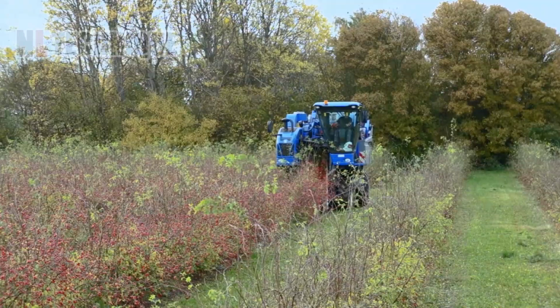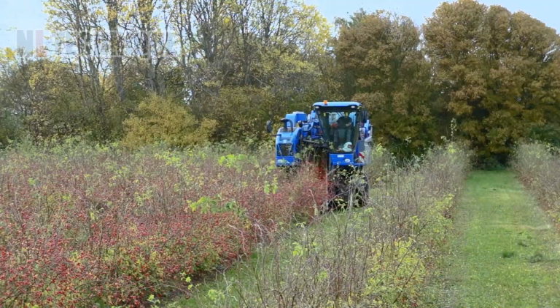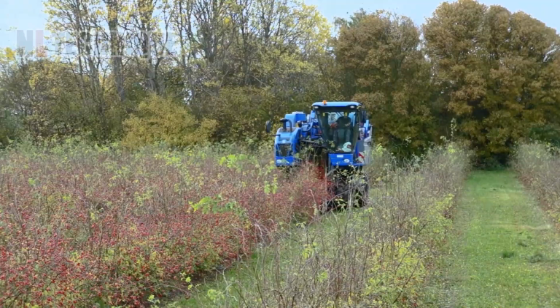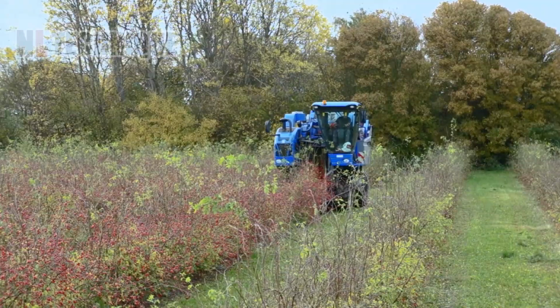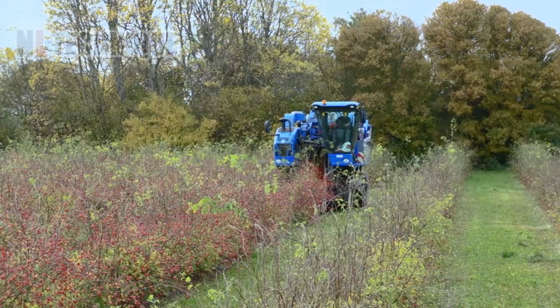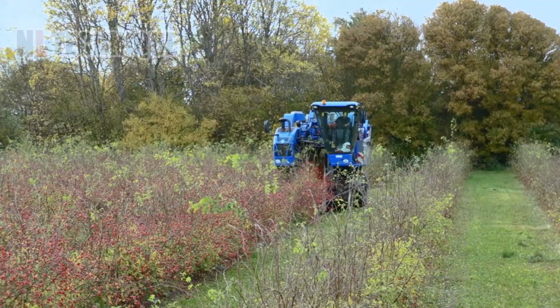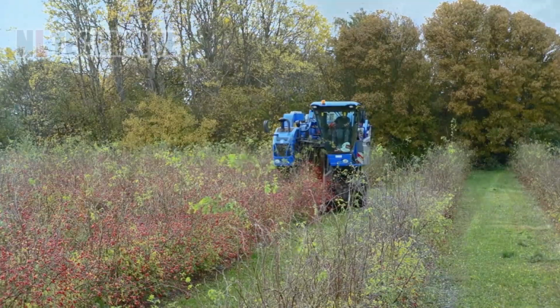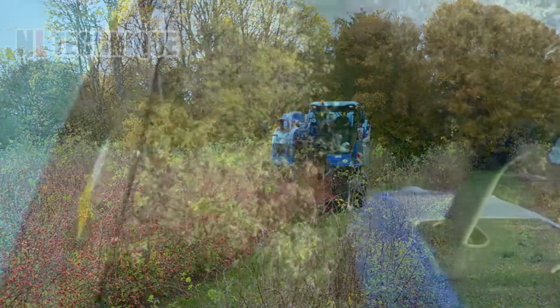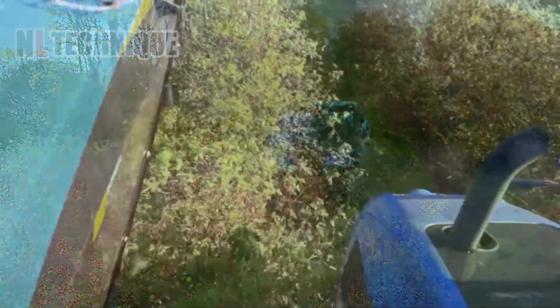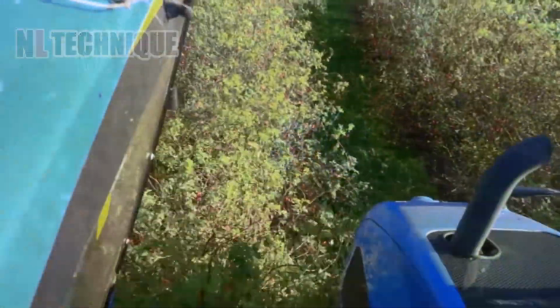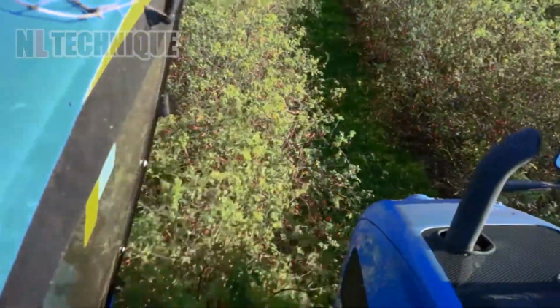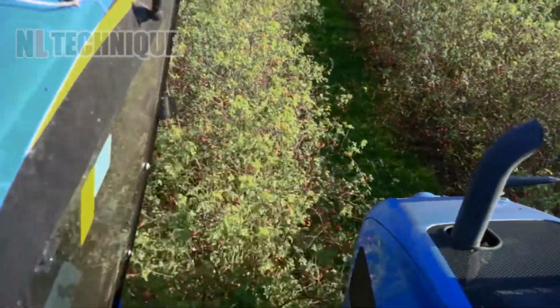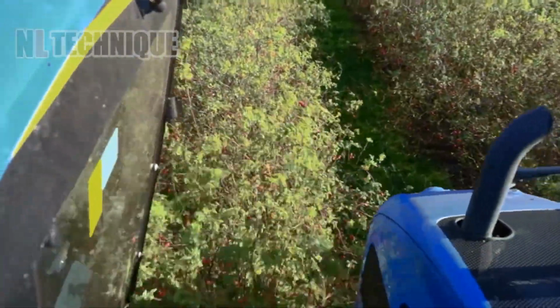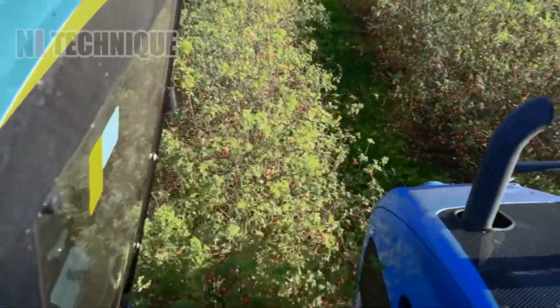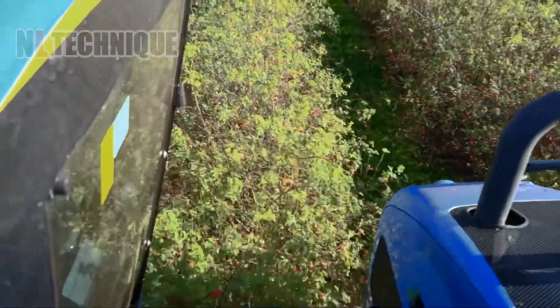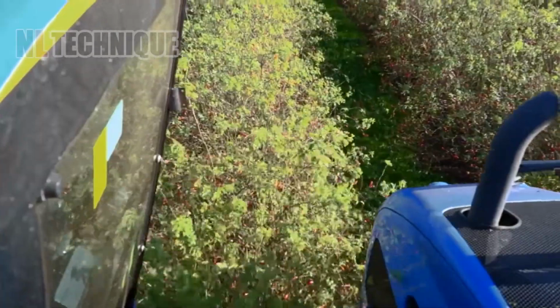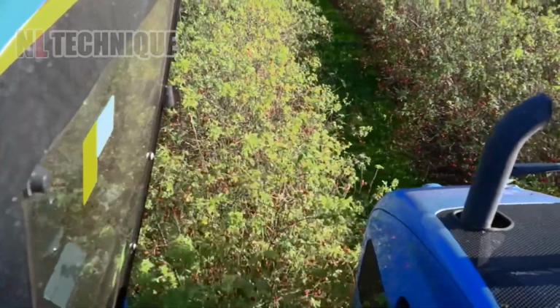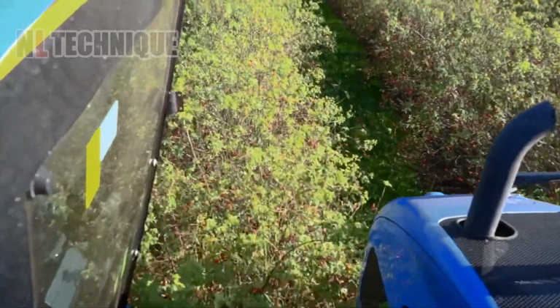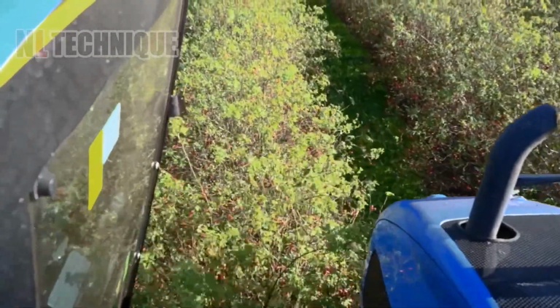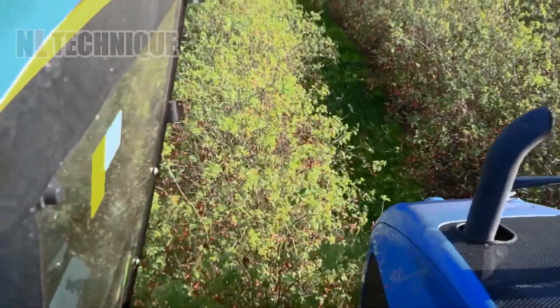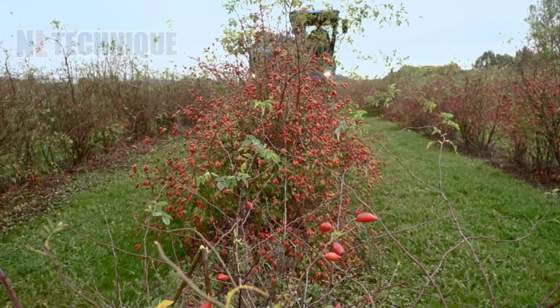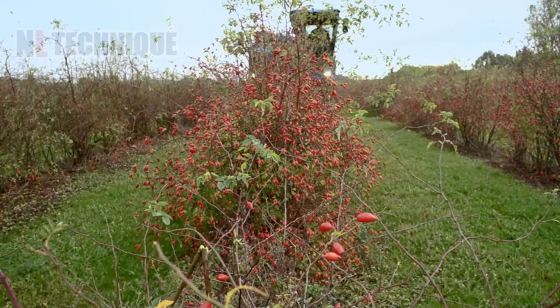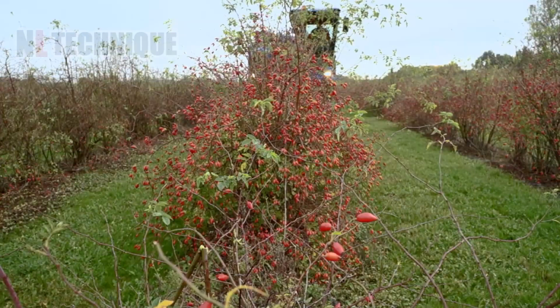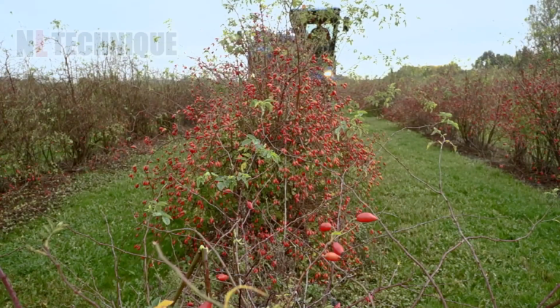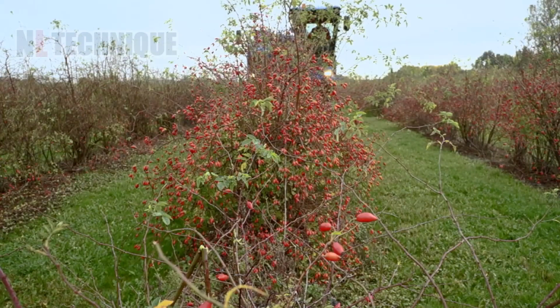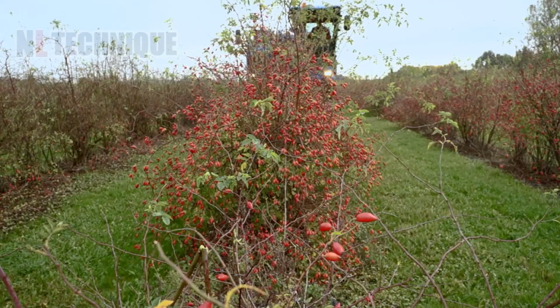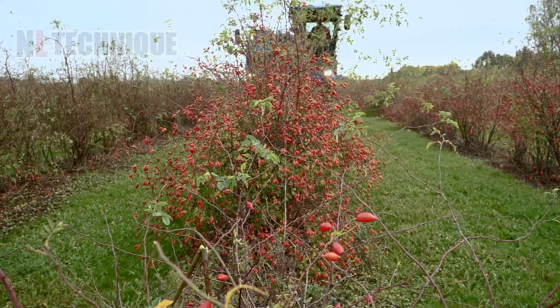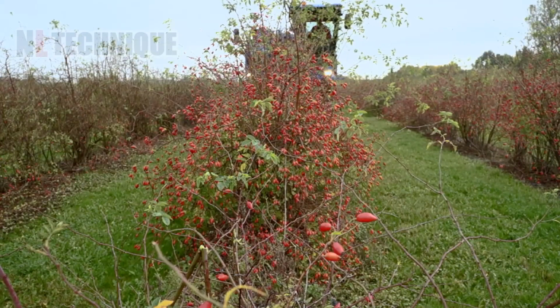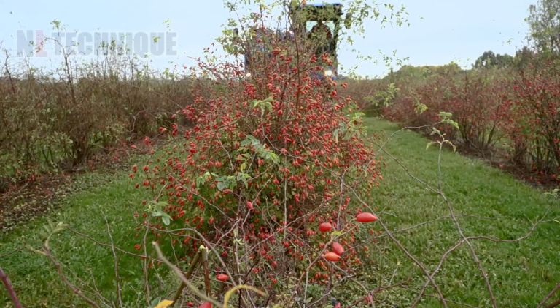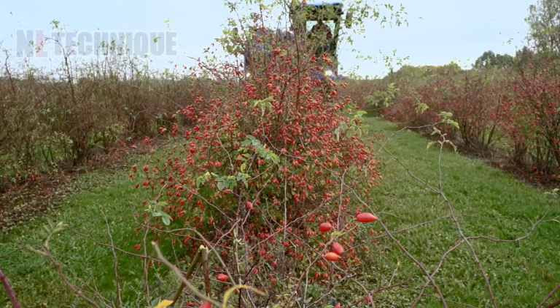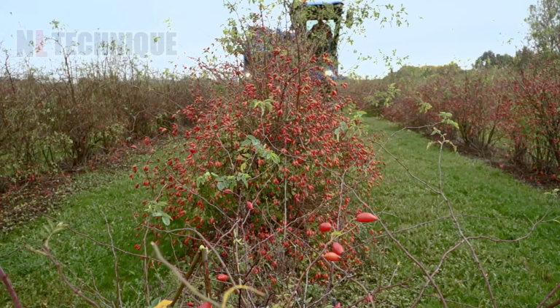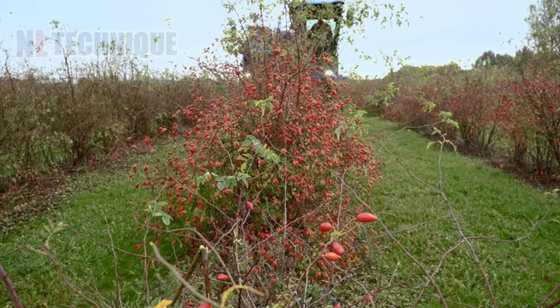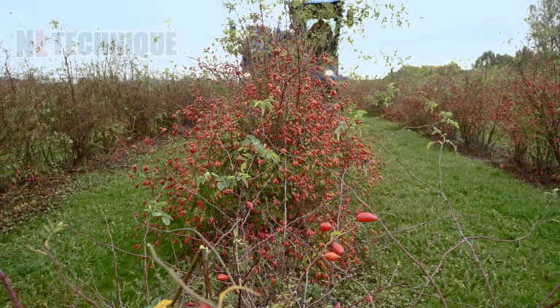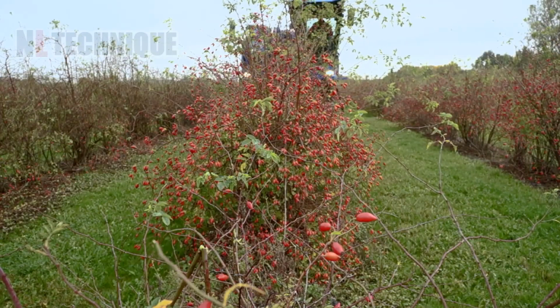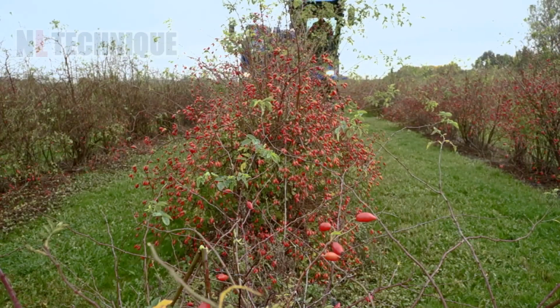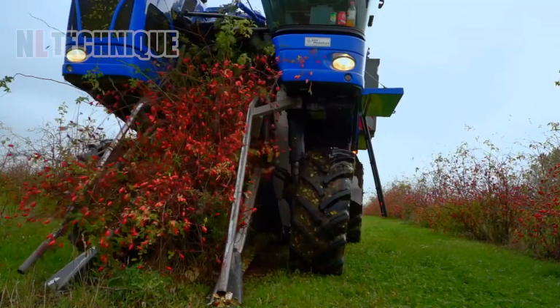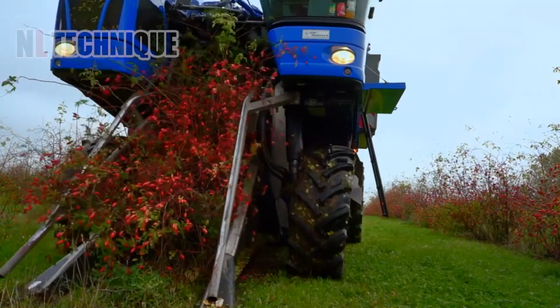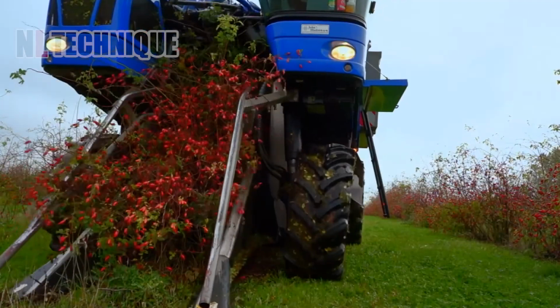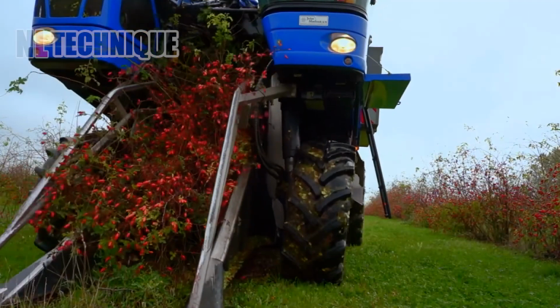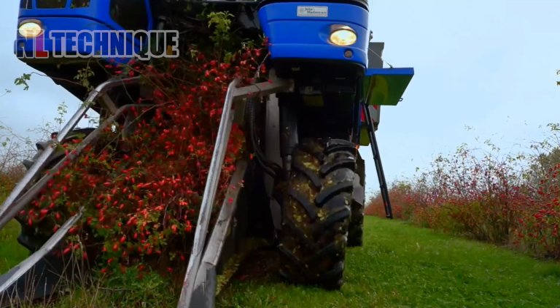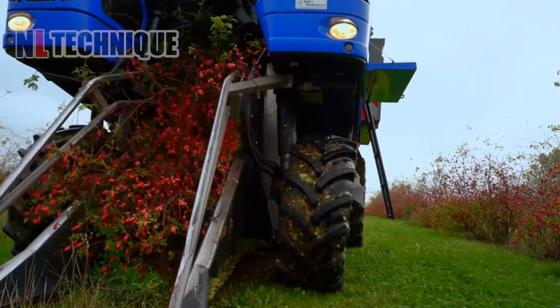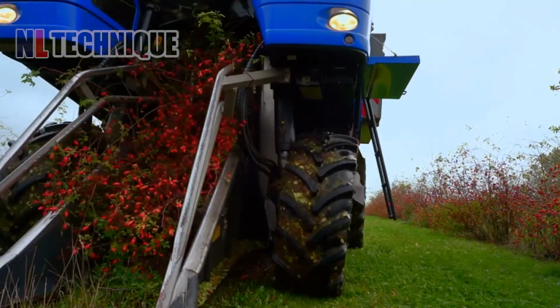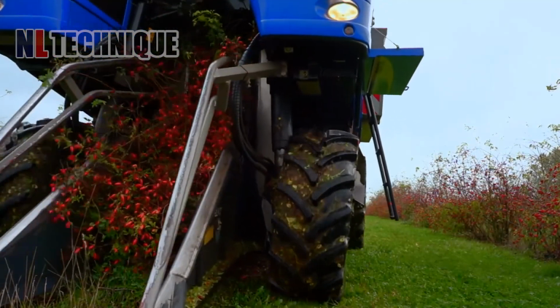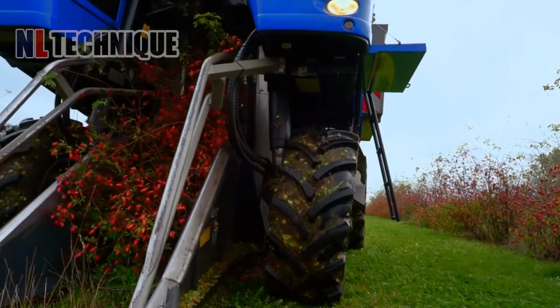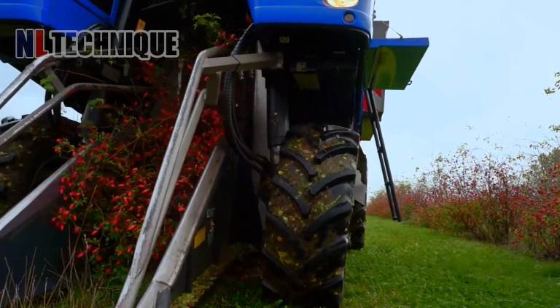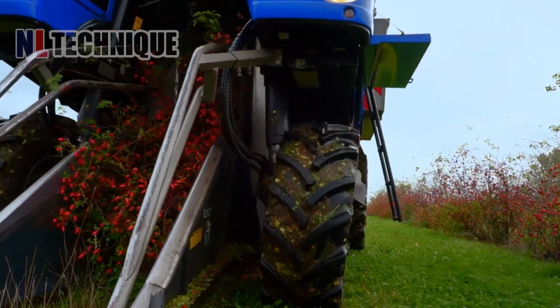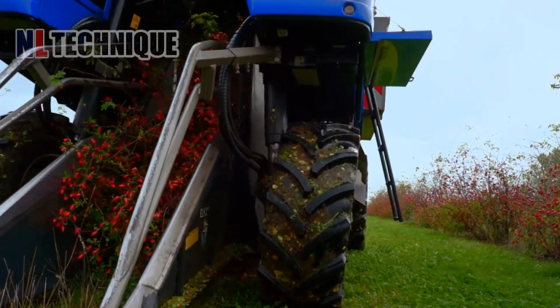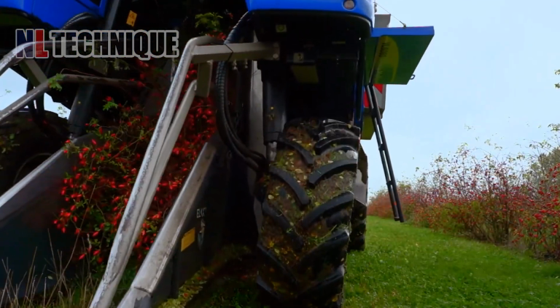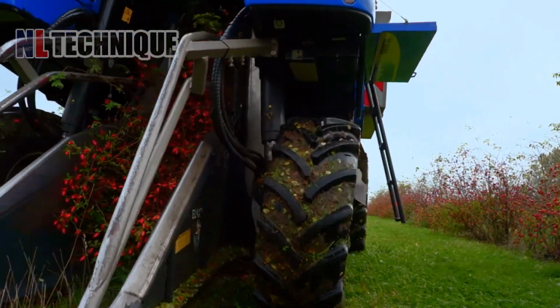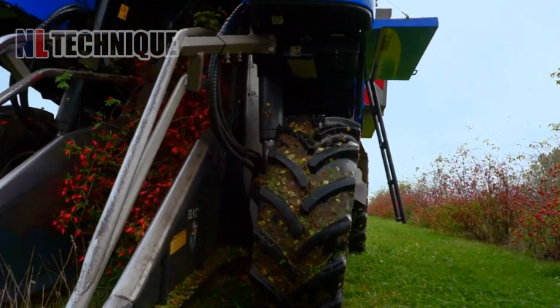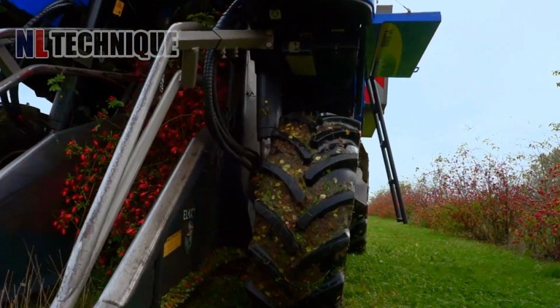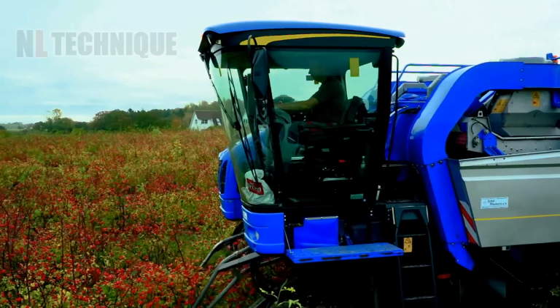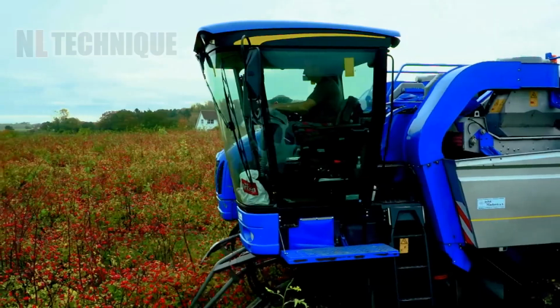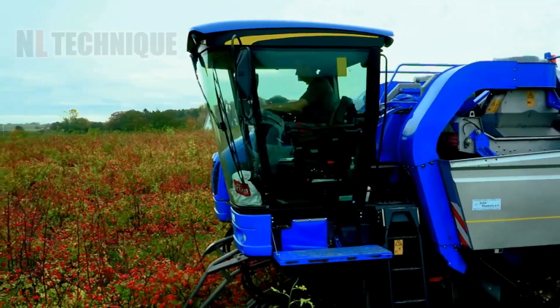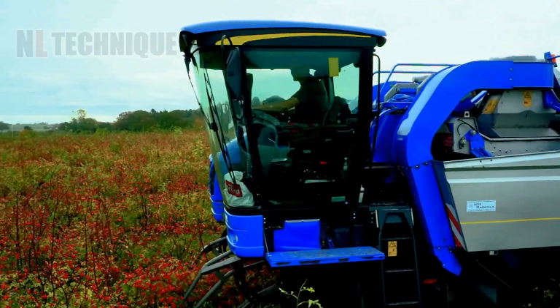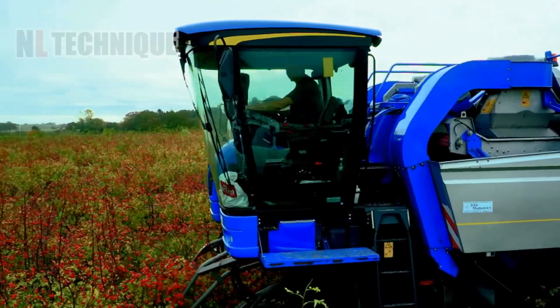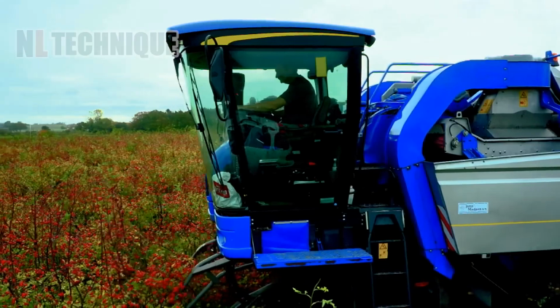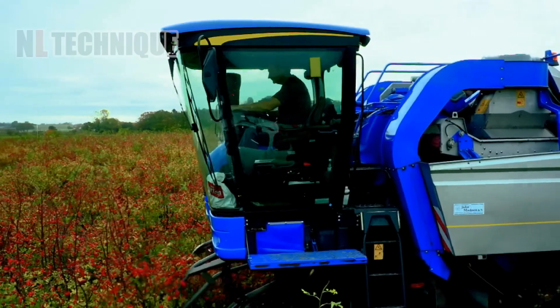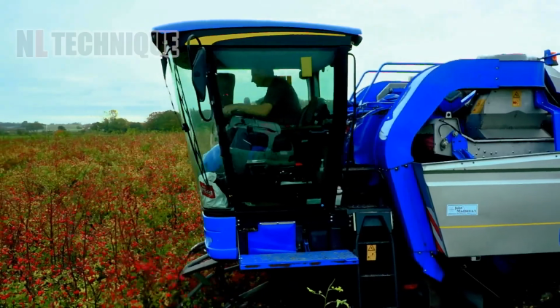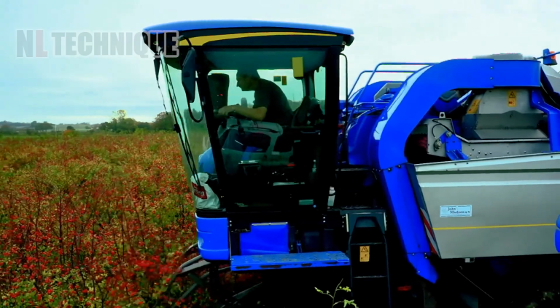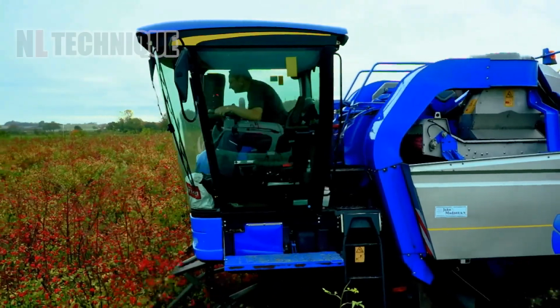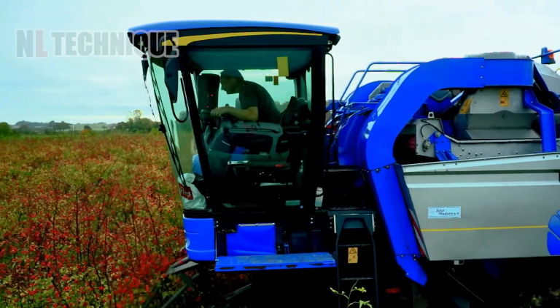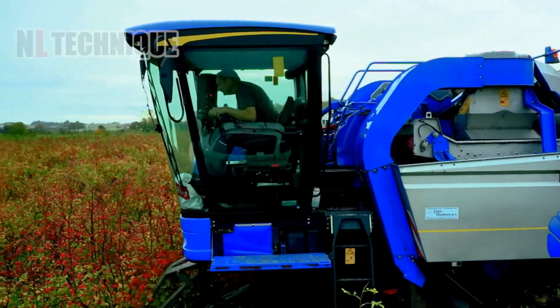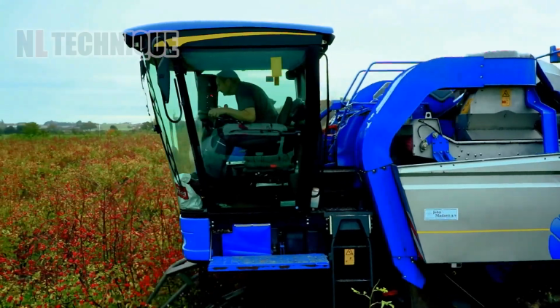Smaller, delicate rosehip trees require a different harvester, with rotating teeth to pluck those gorgeous red fruits off.